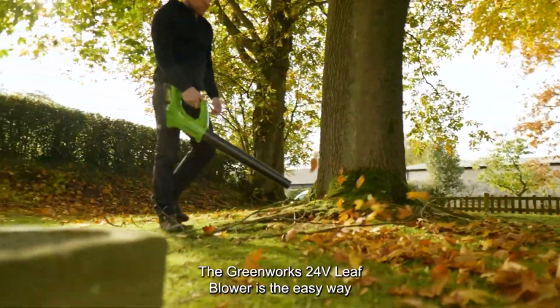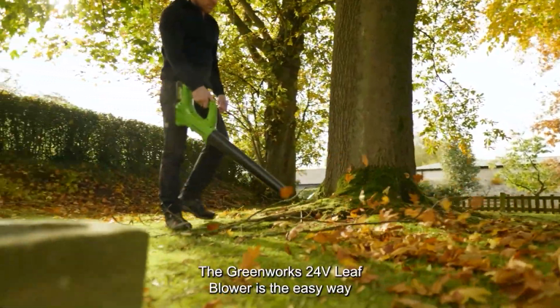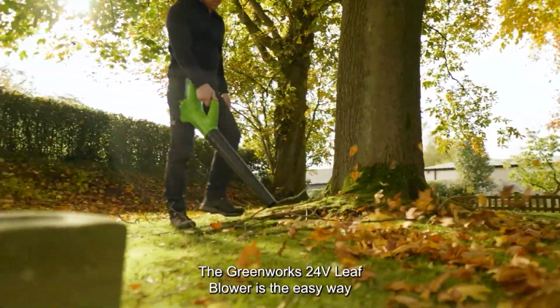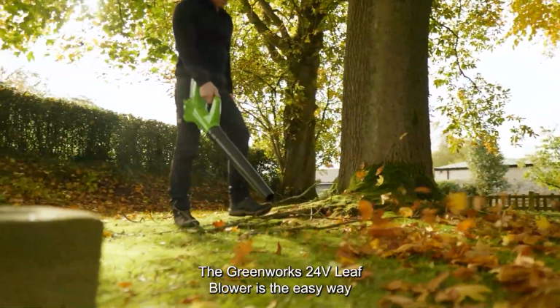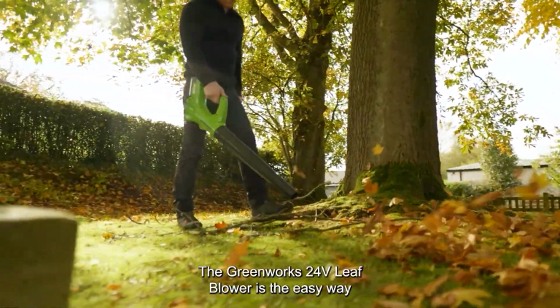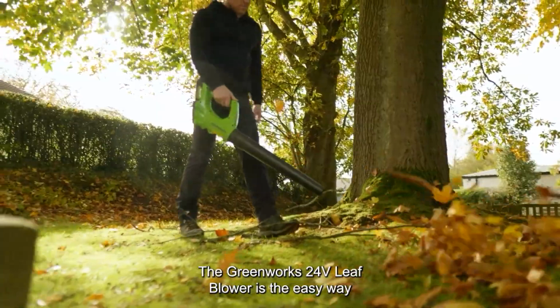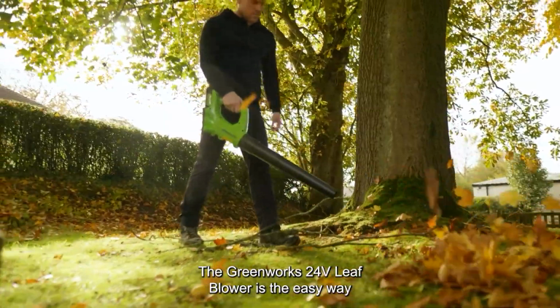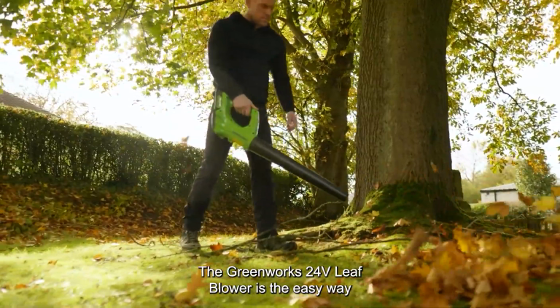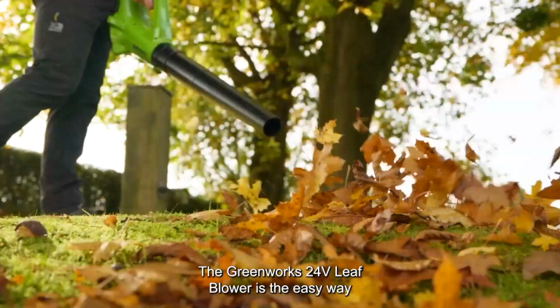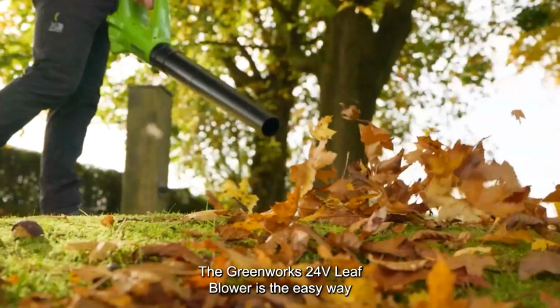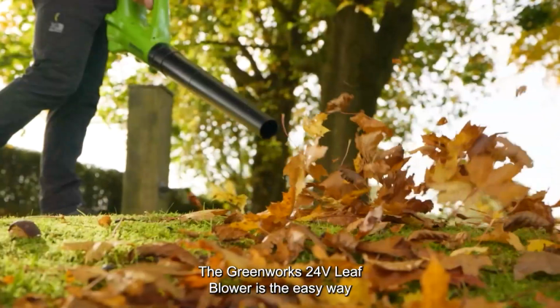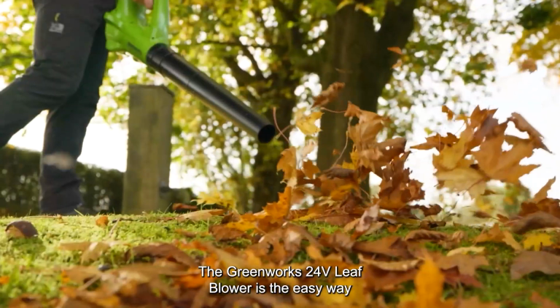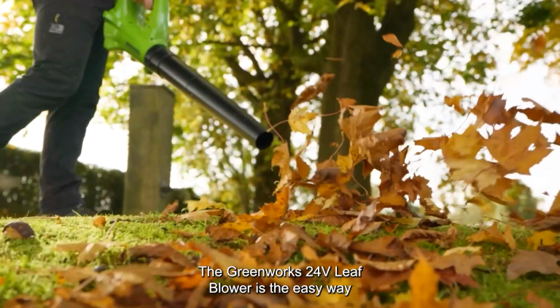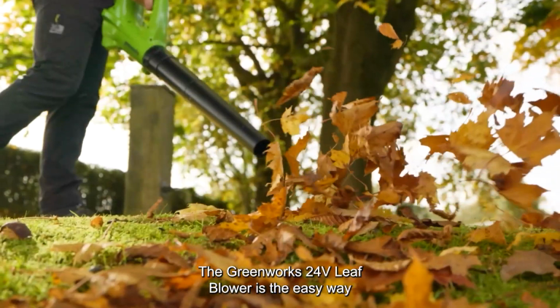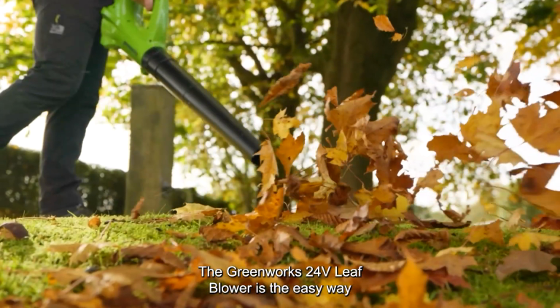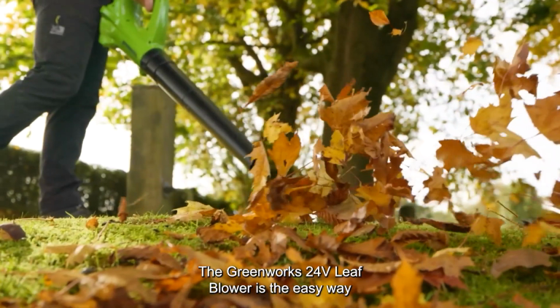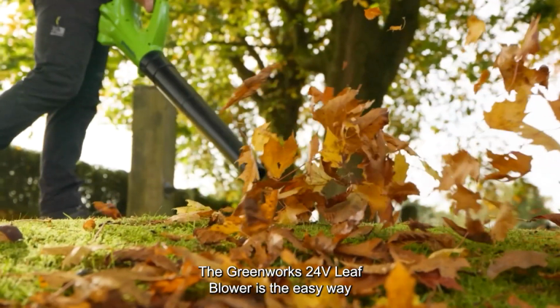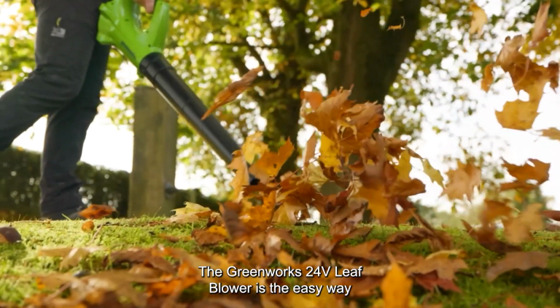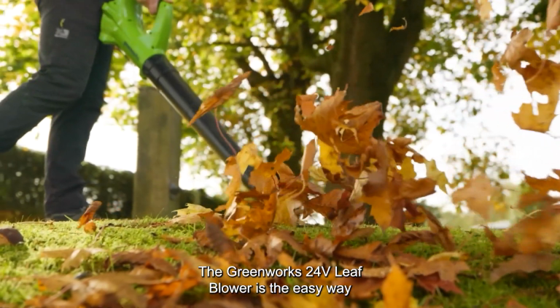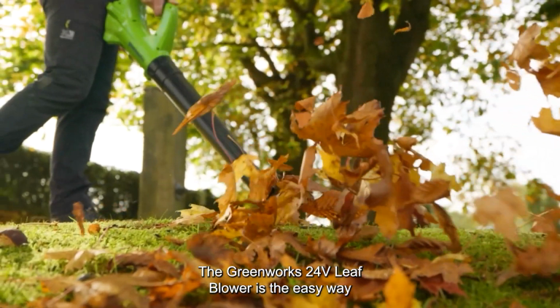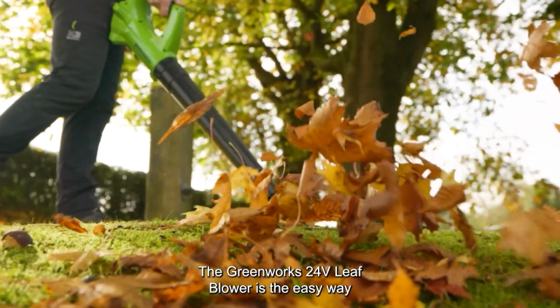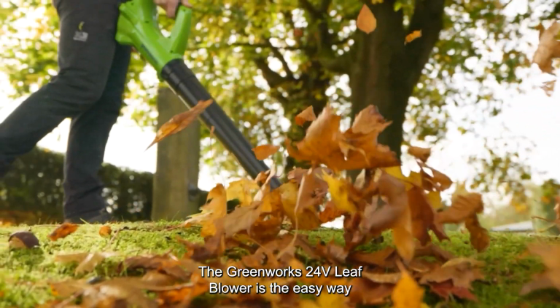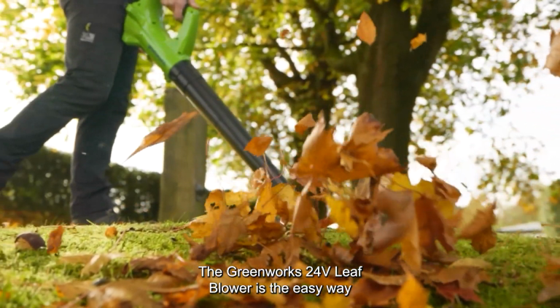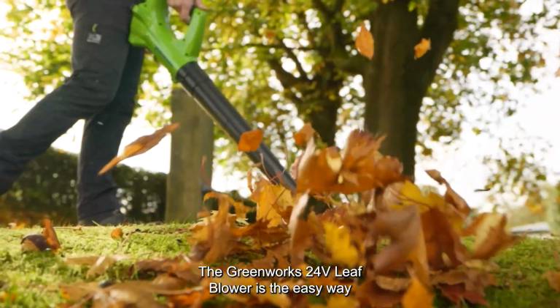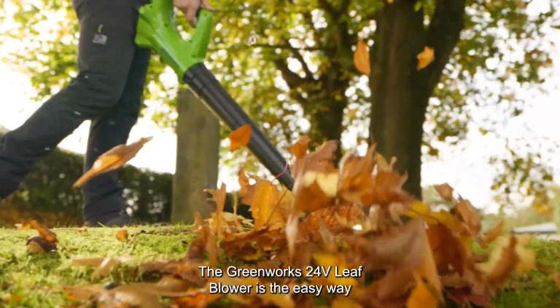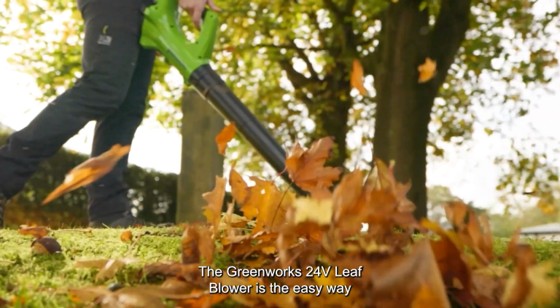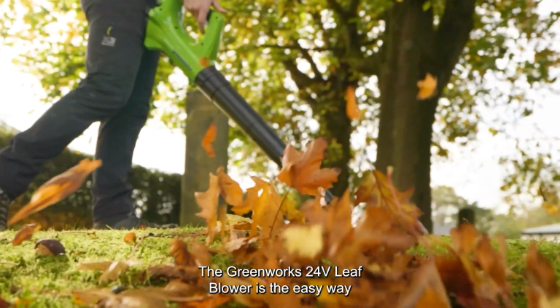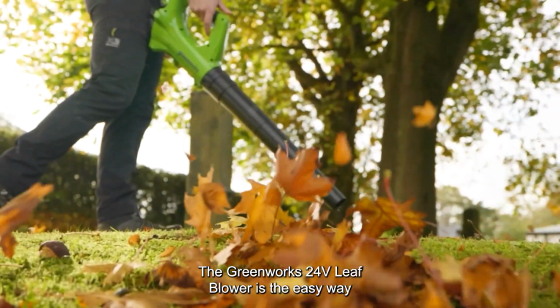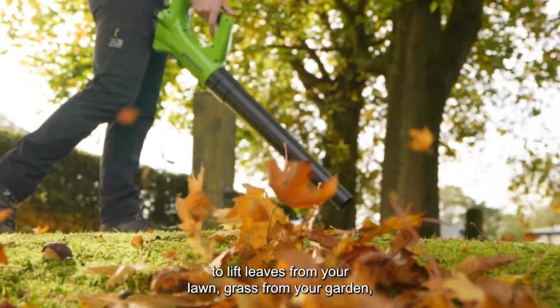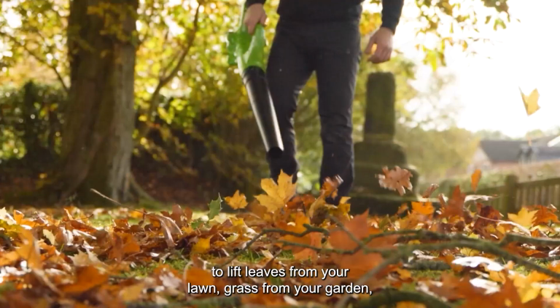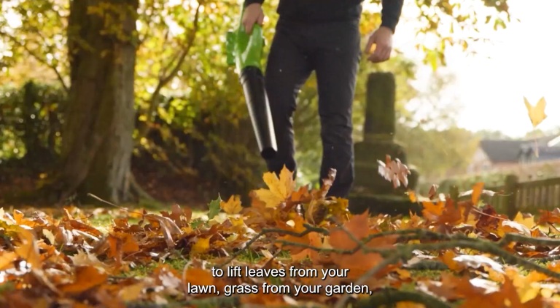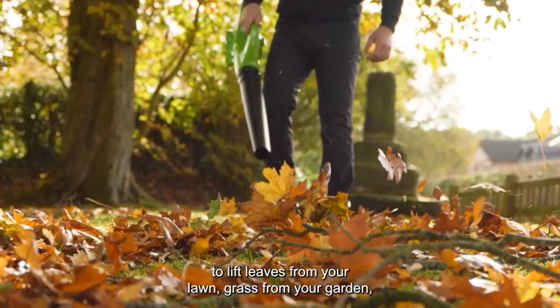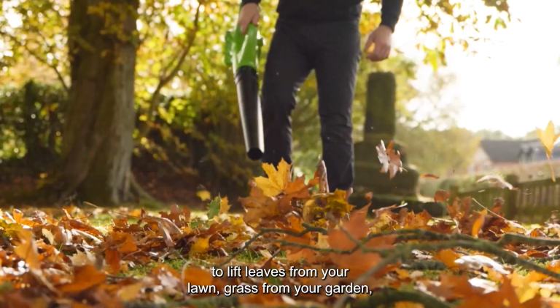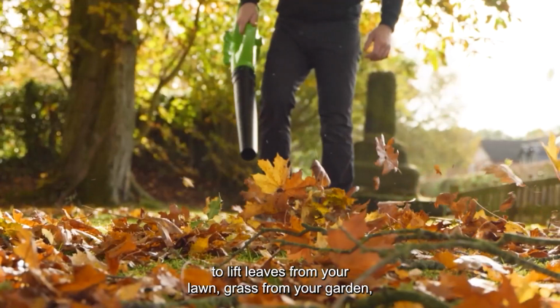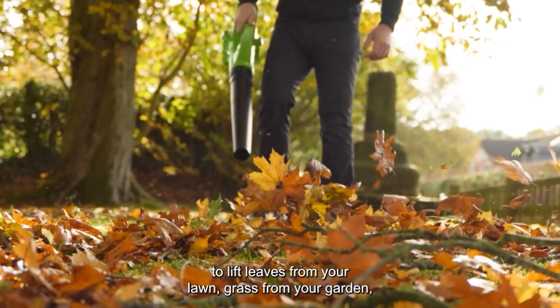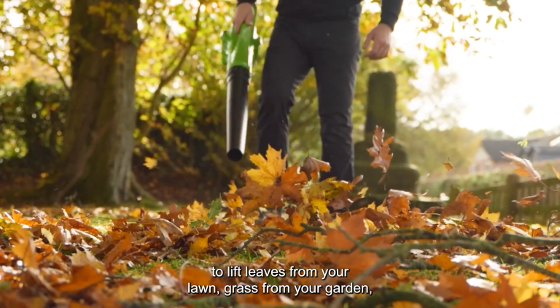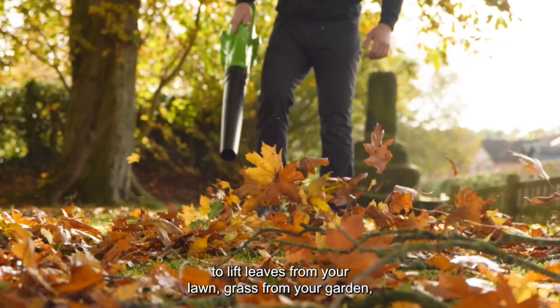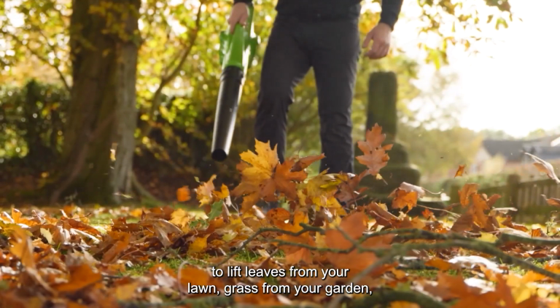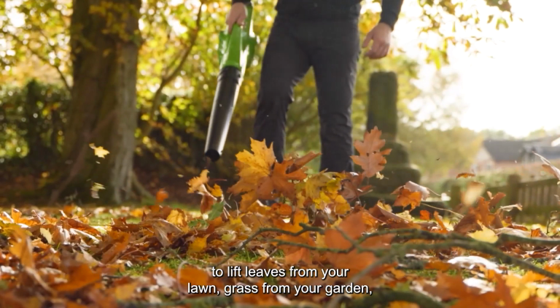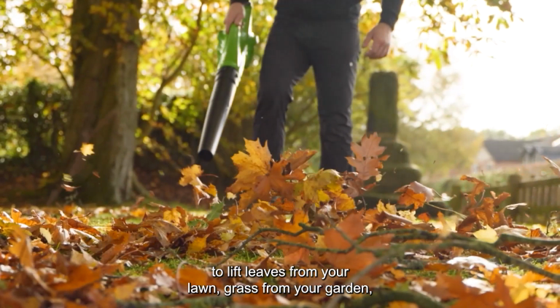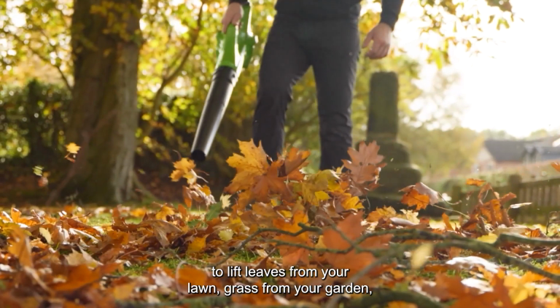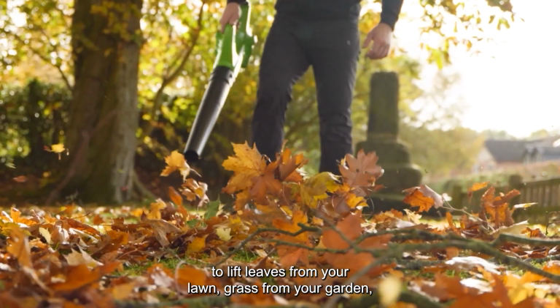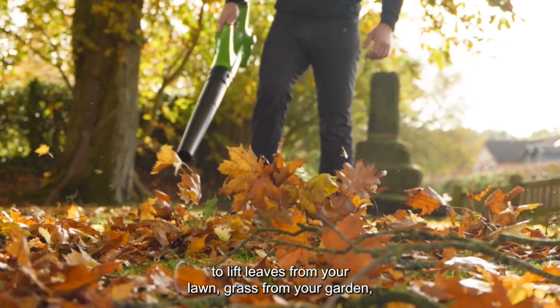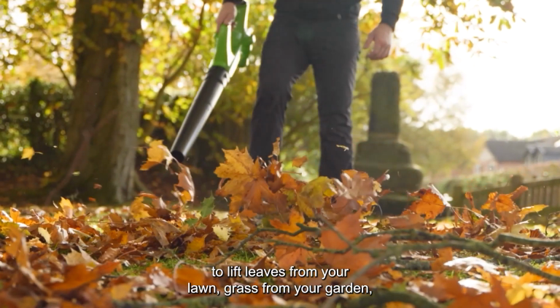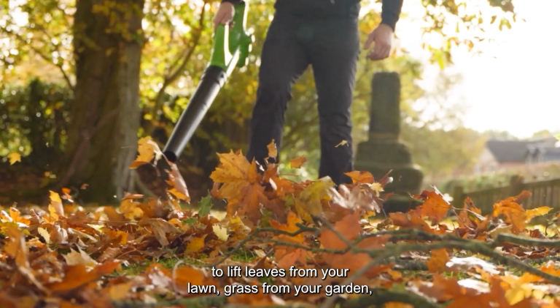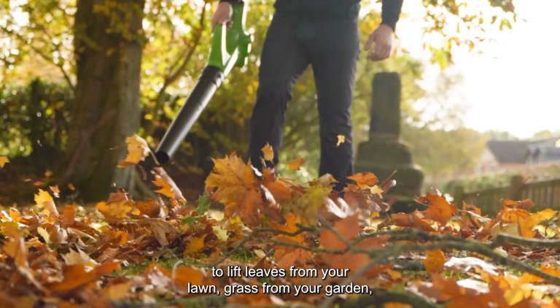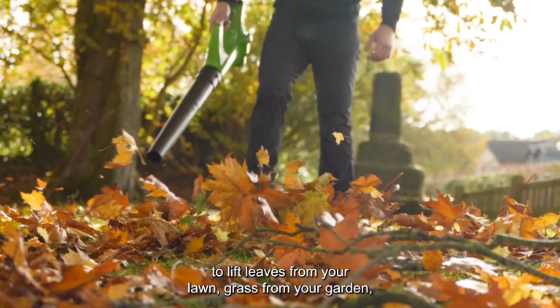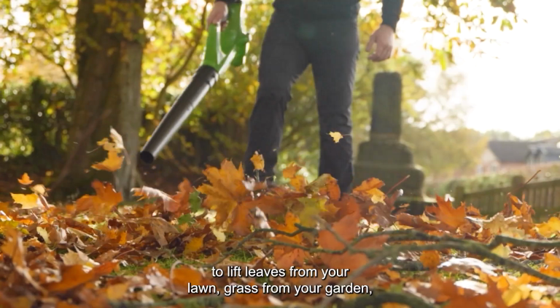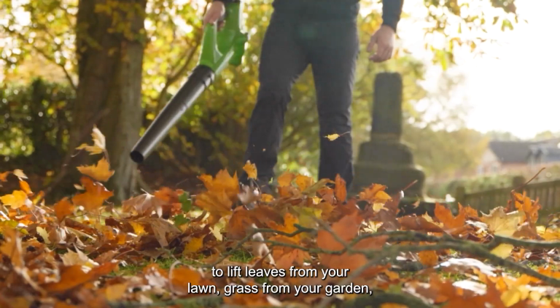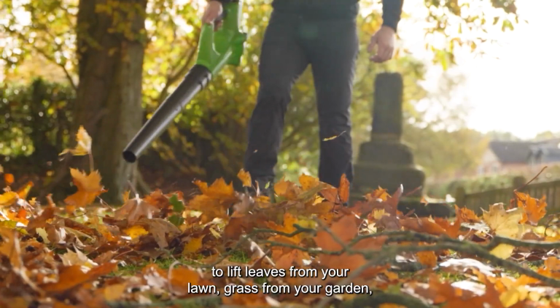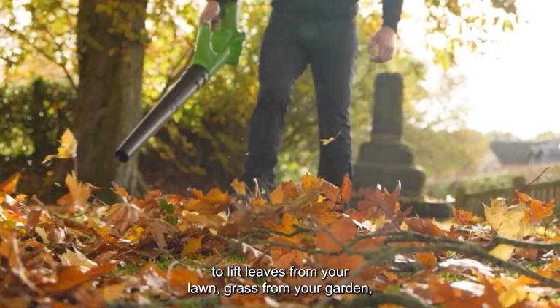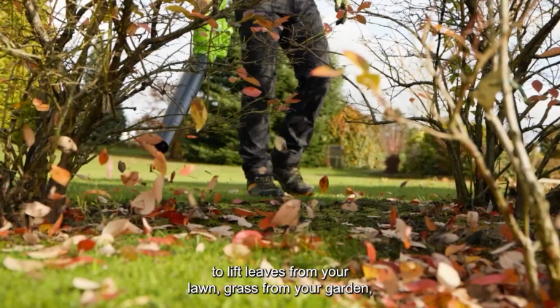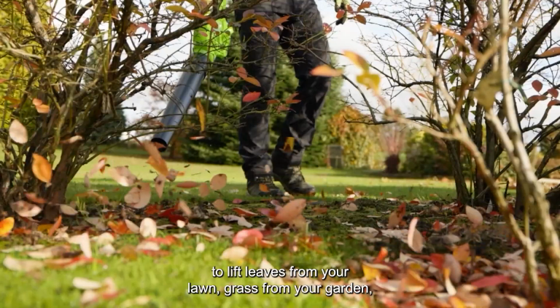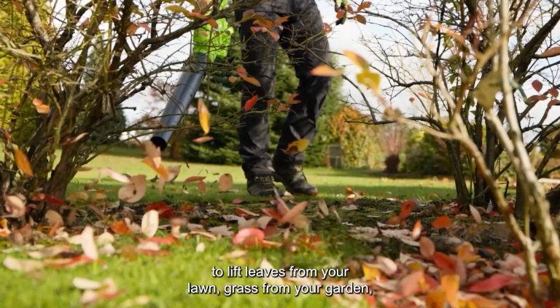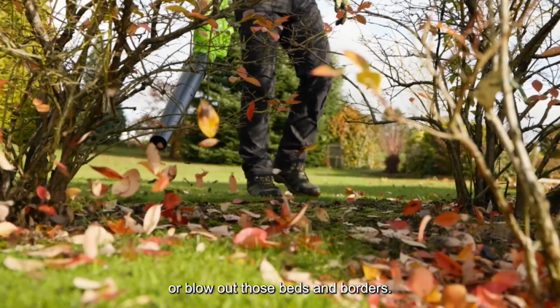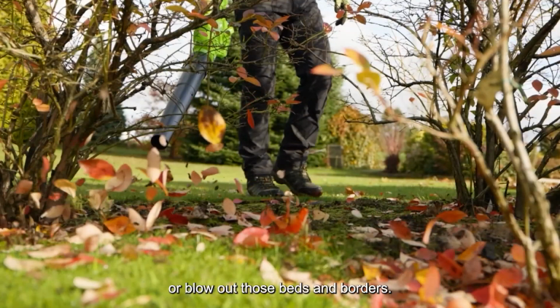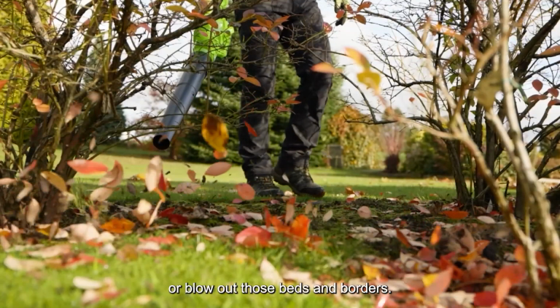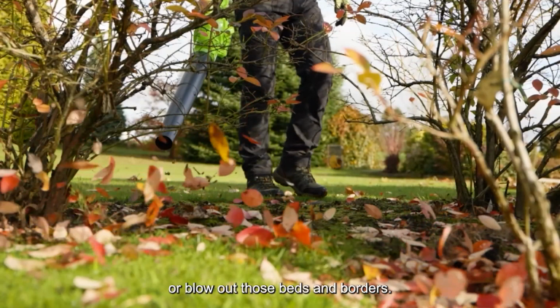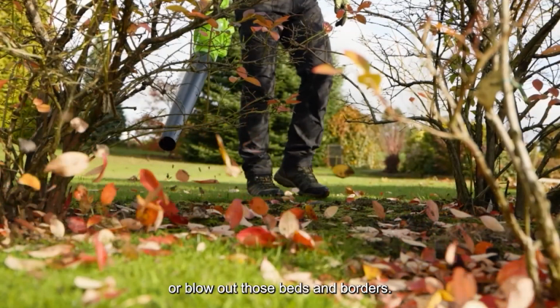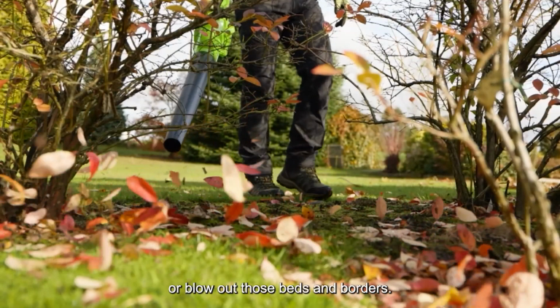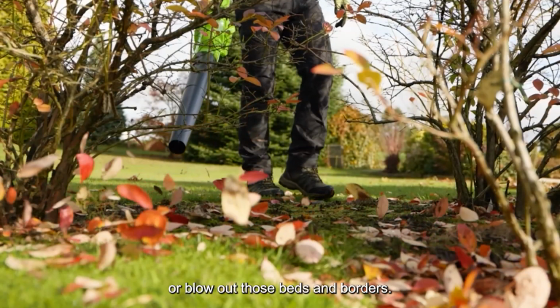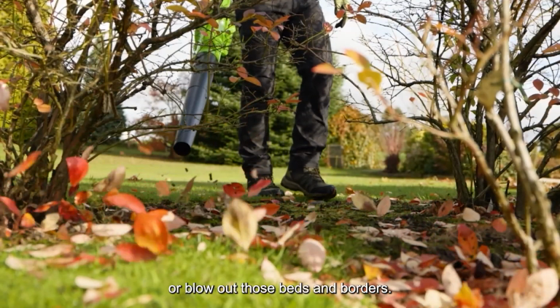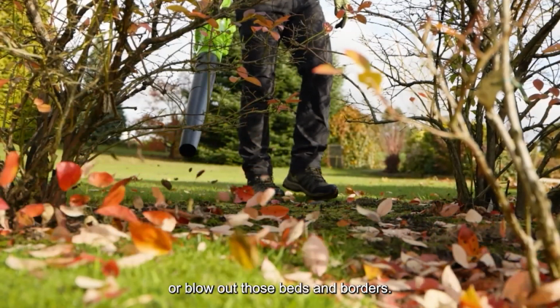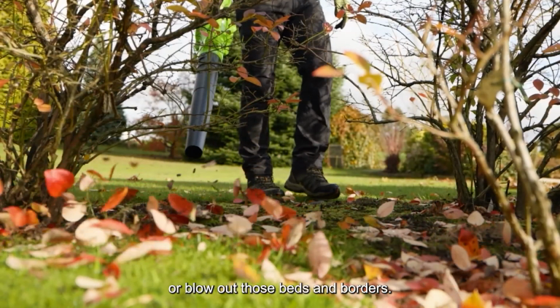The Greenworks 24V Leaf Blower is the easy way to lift leaves from your lawn, clear grass from your garden, or blow out those beds and borders.